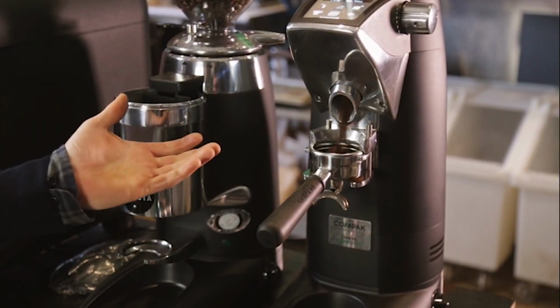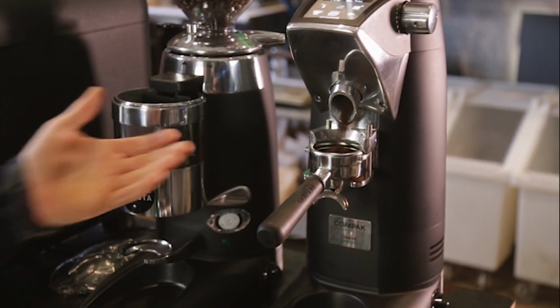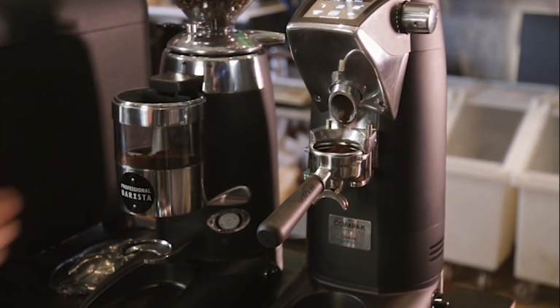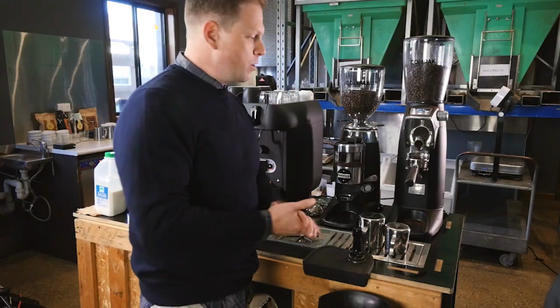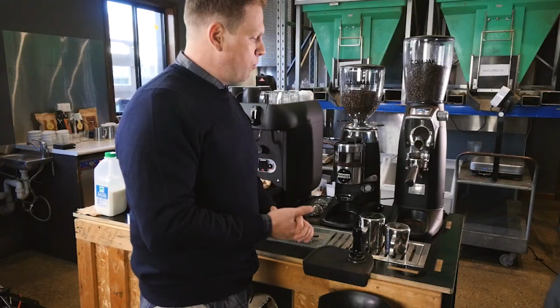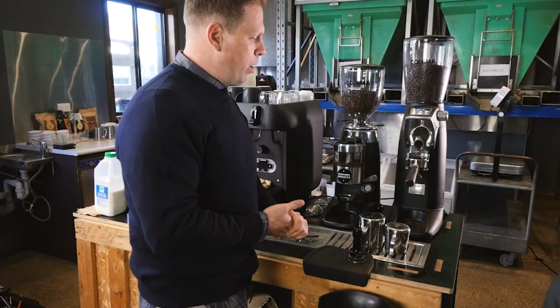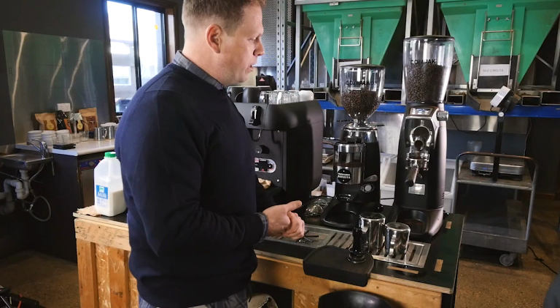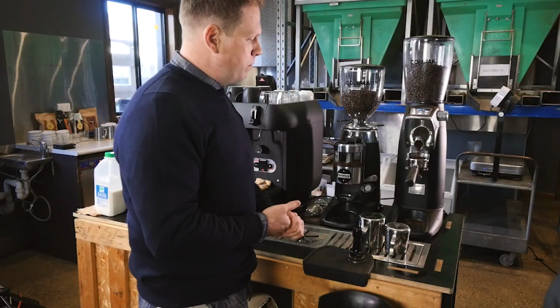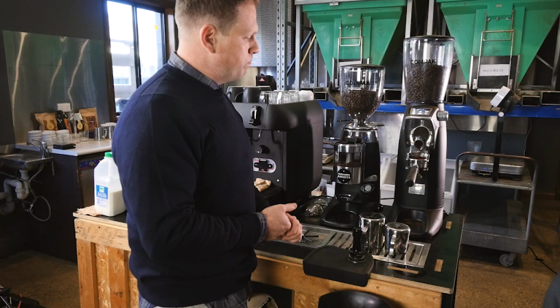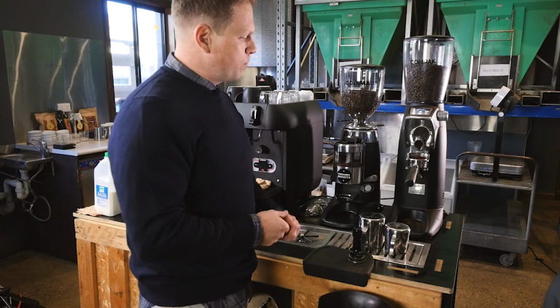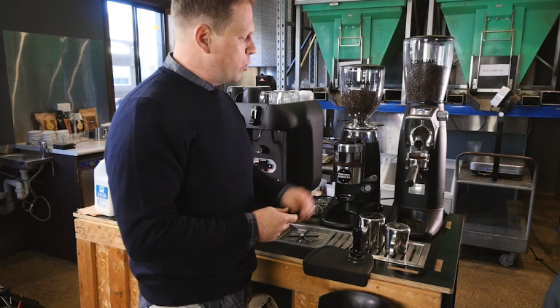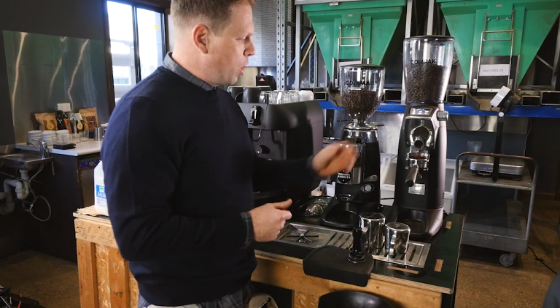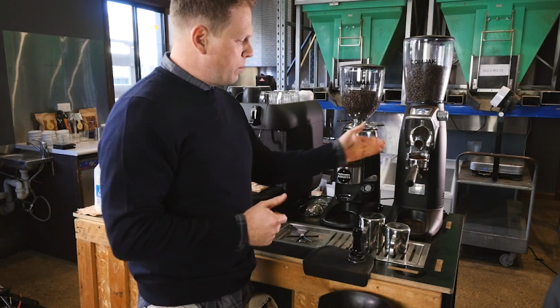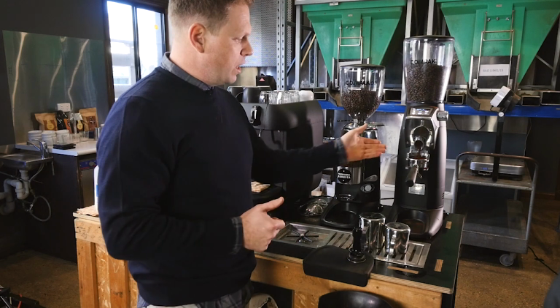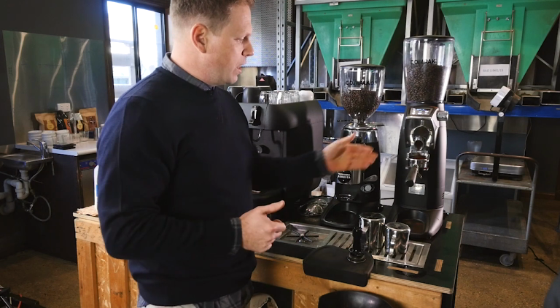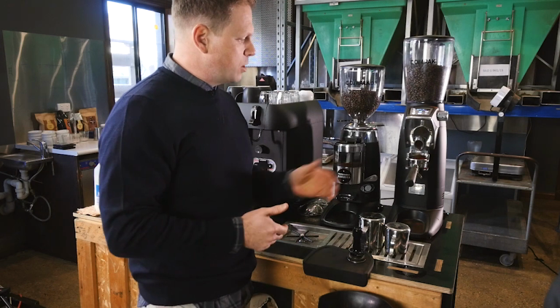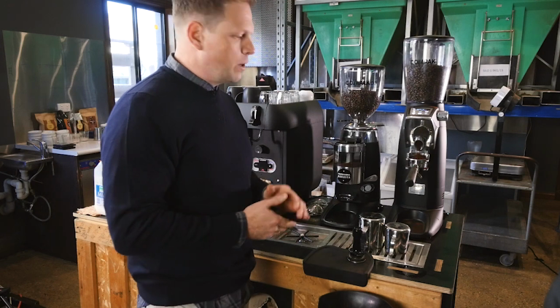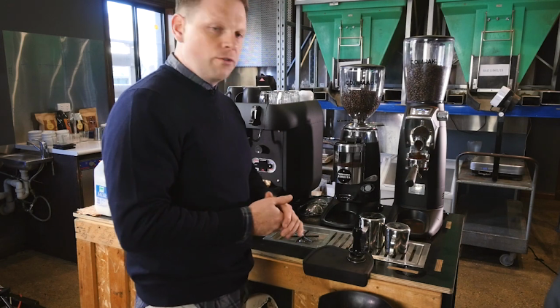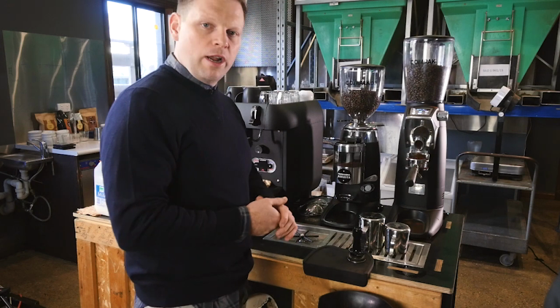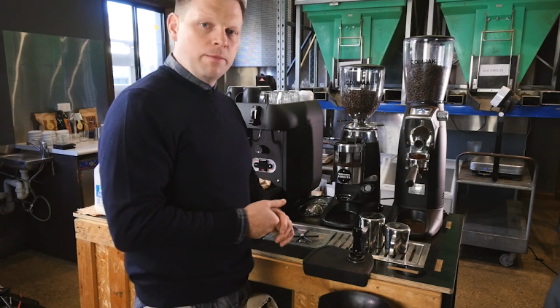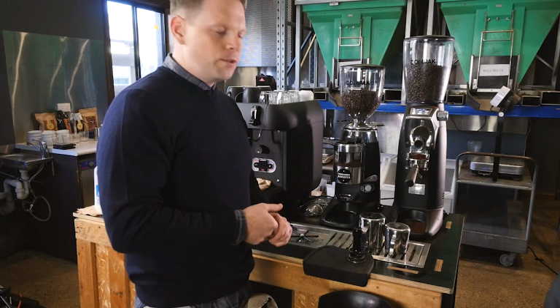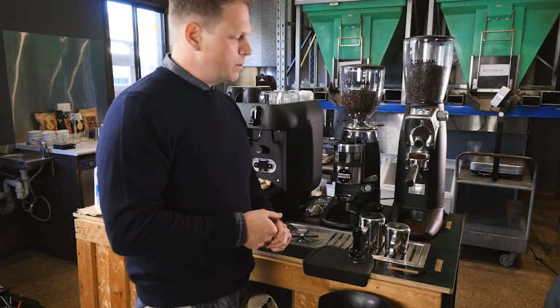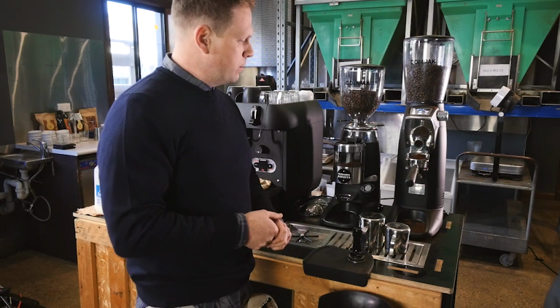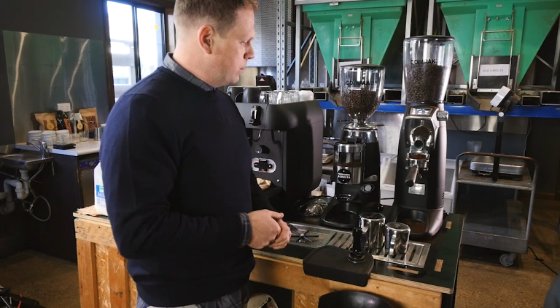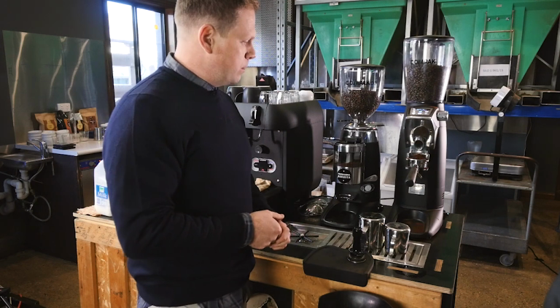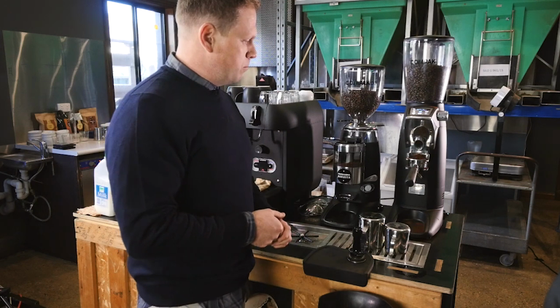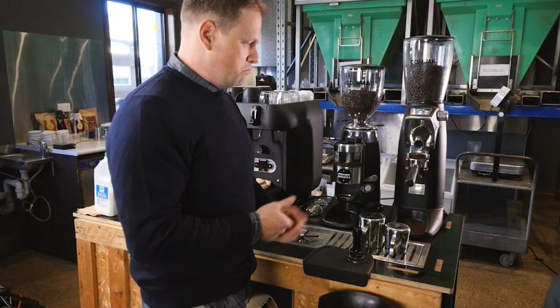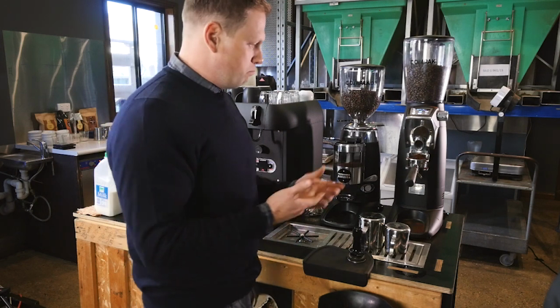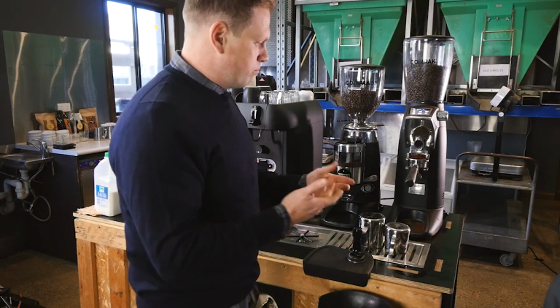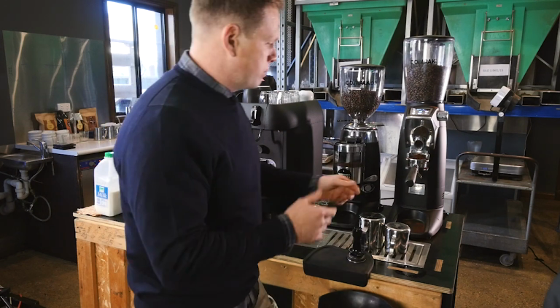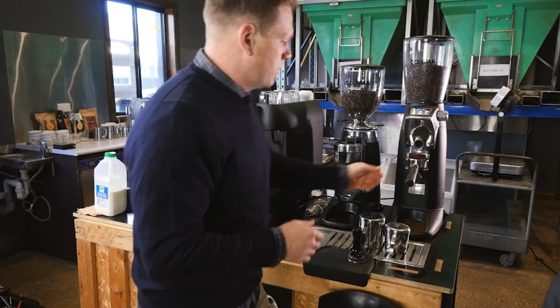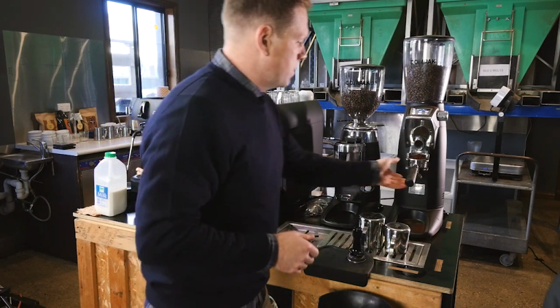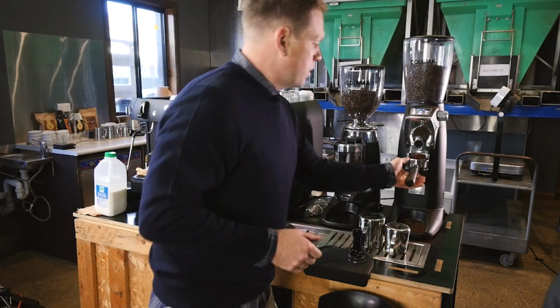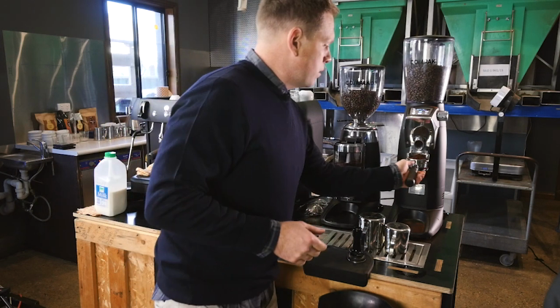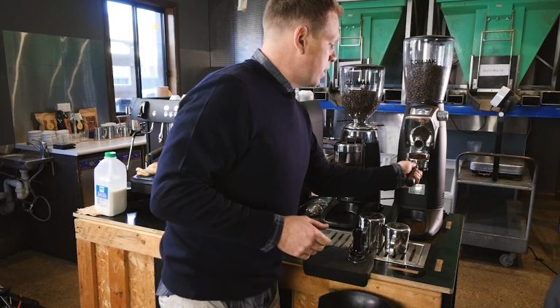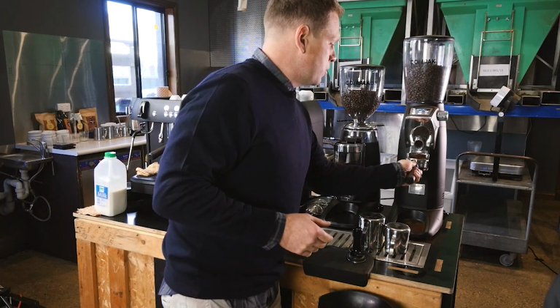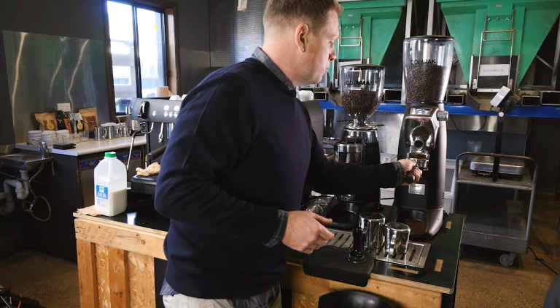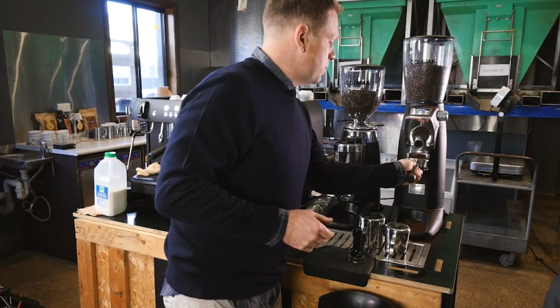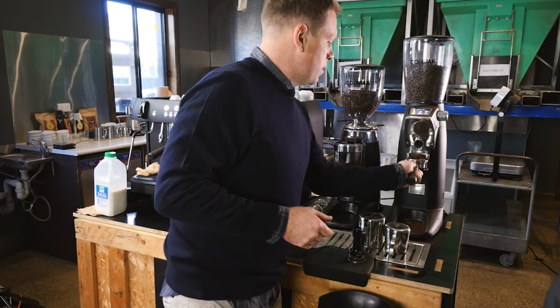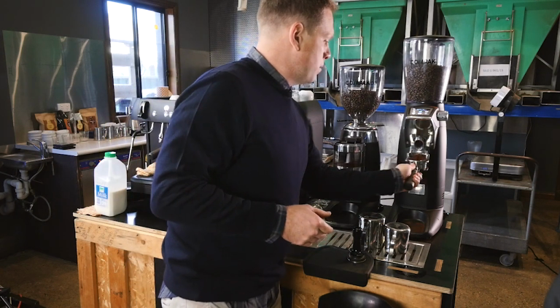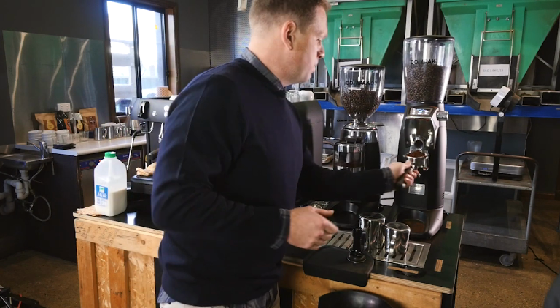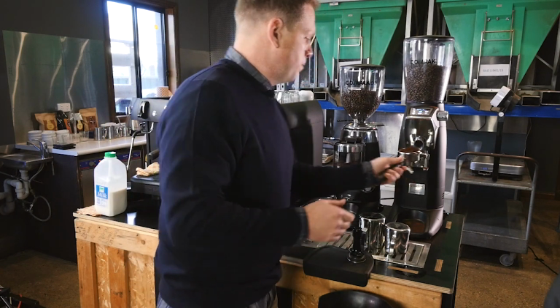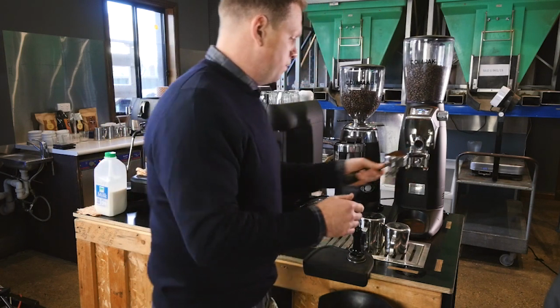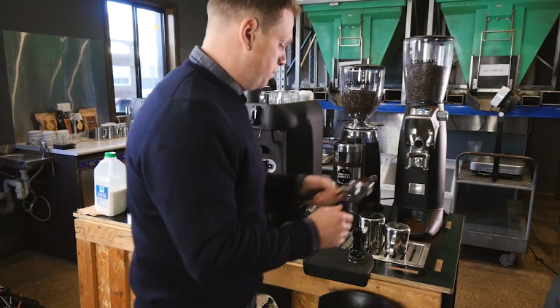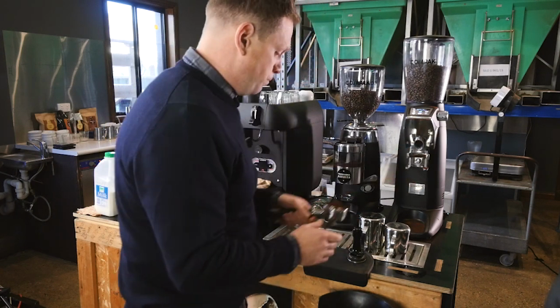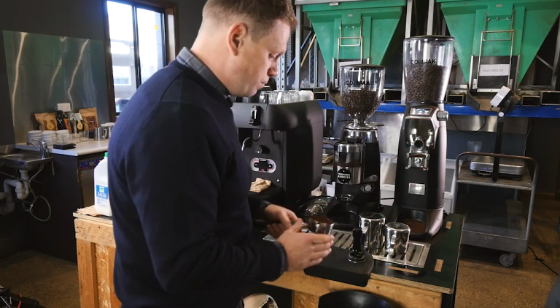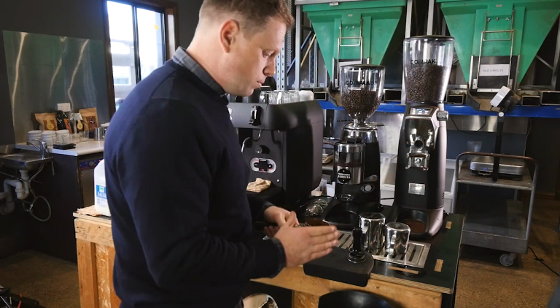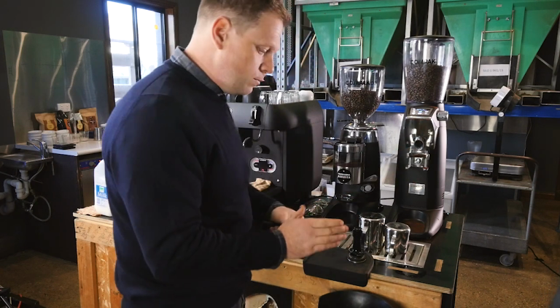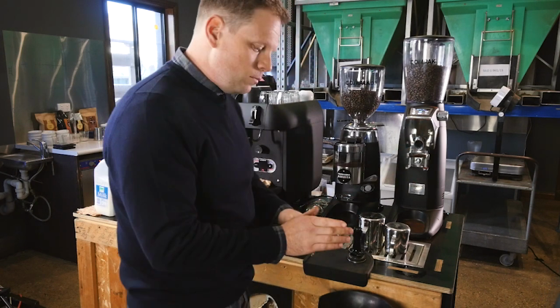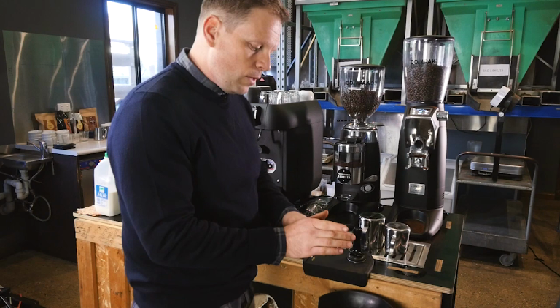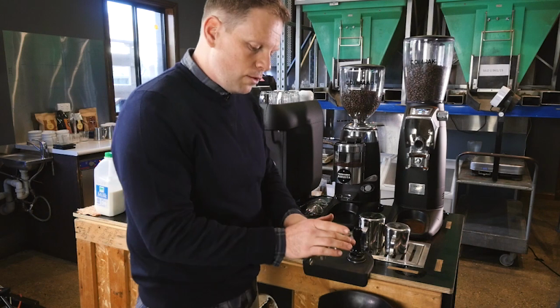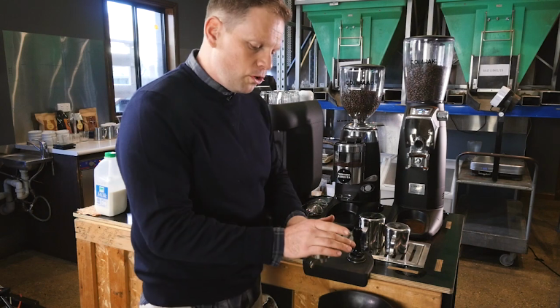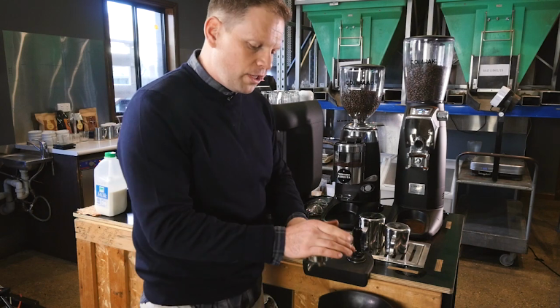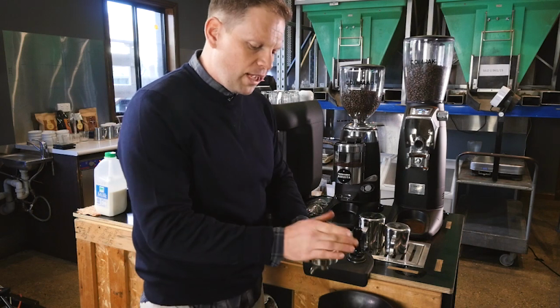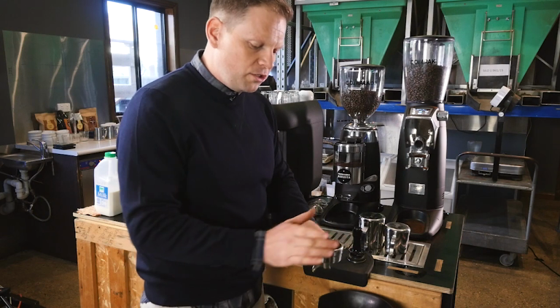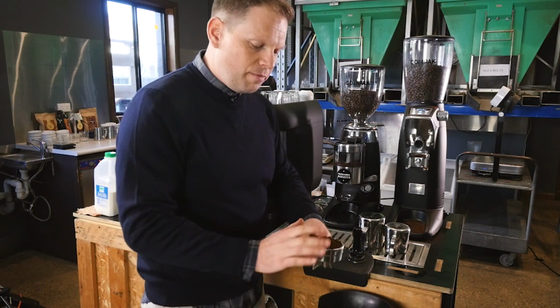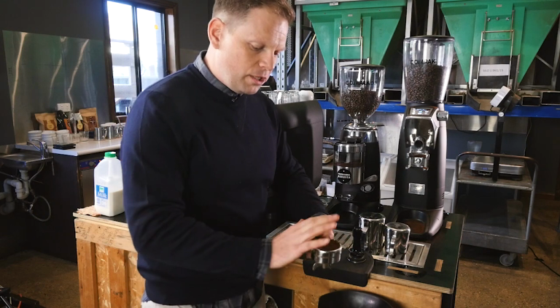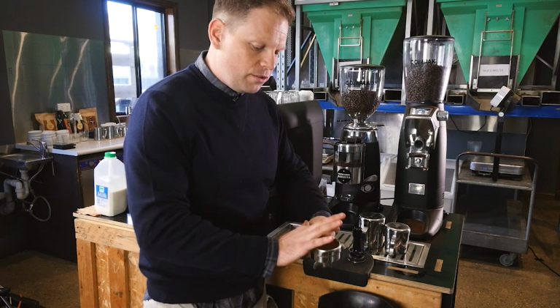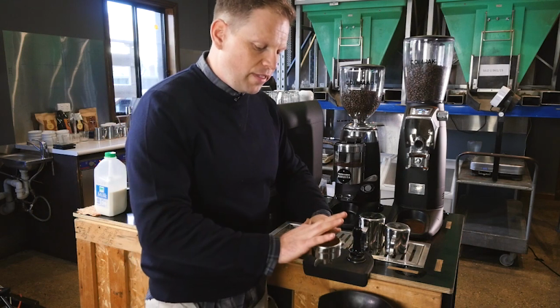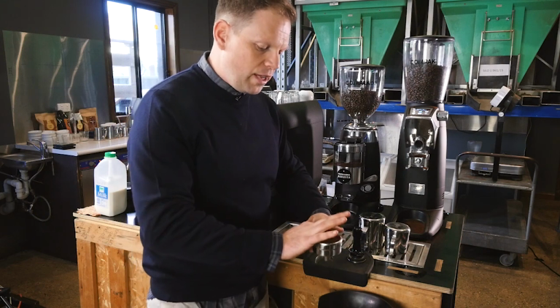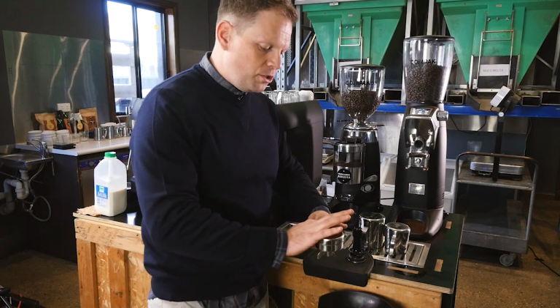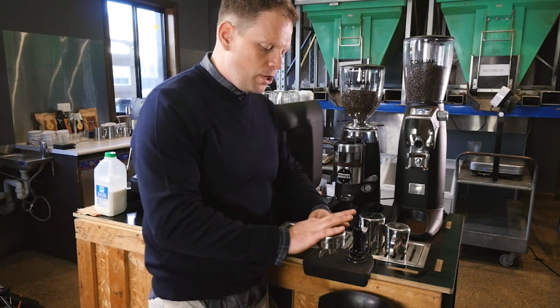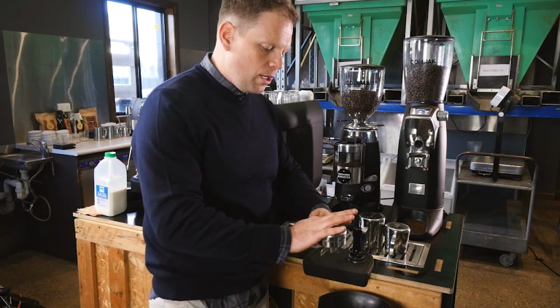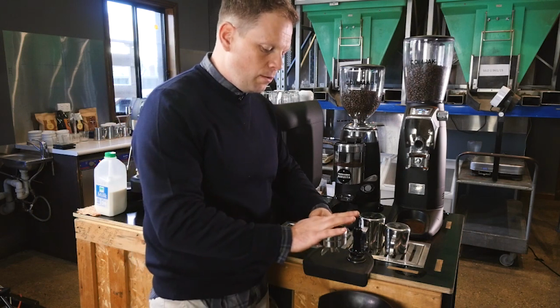We calibrated the grinder, we know we're getting our 20 grams. Let it do its thing — try and catch as much of that as you can.